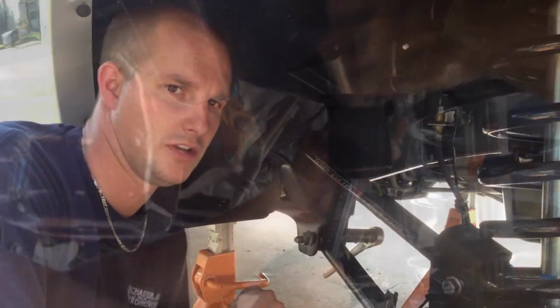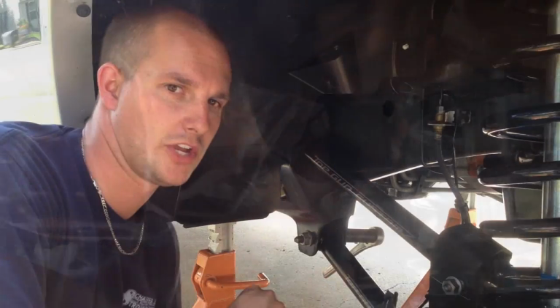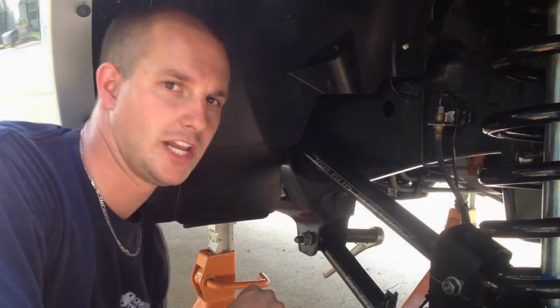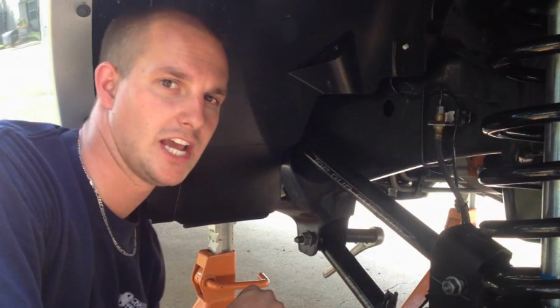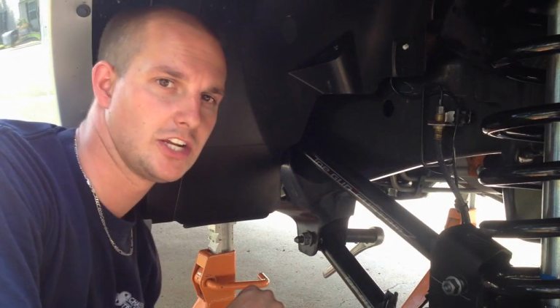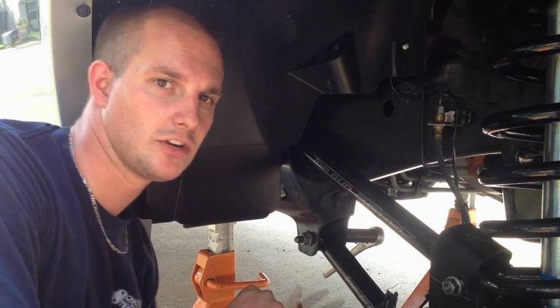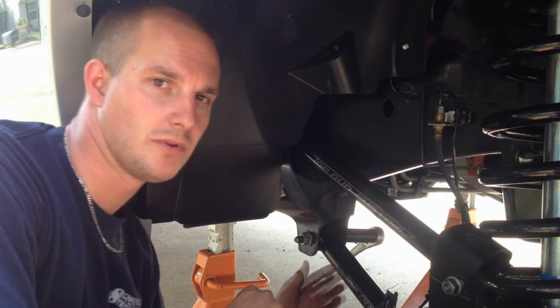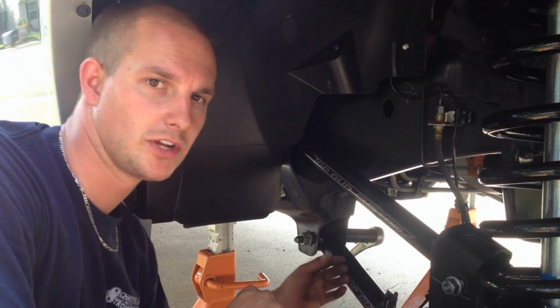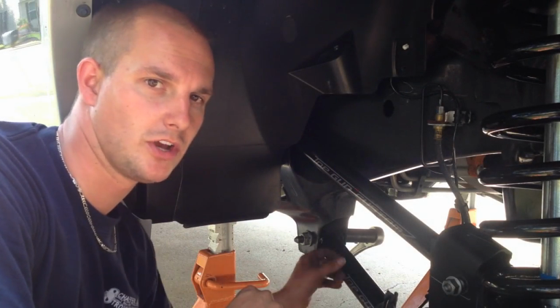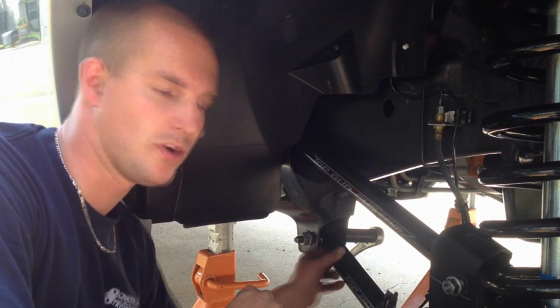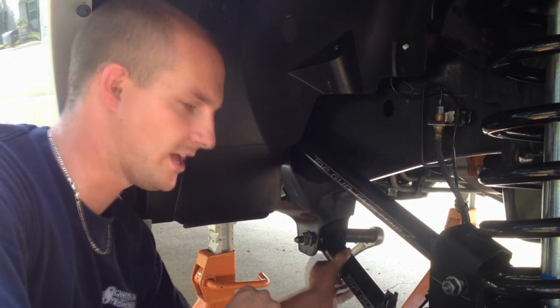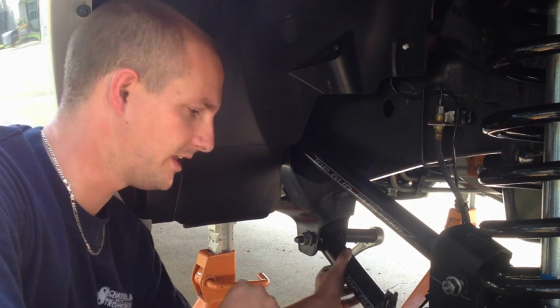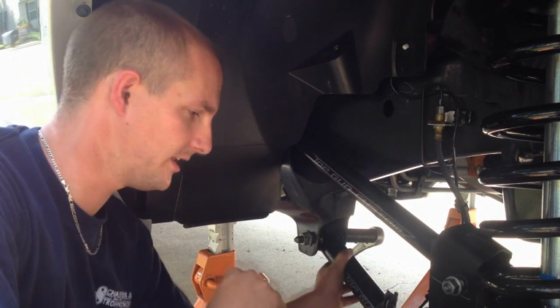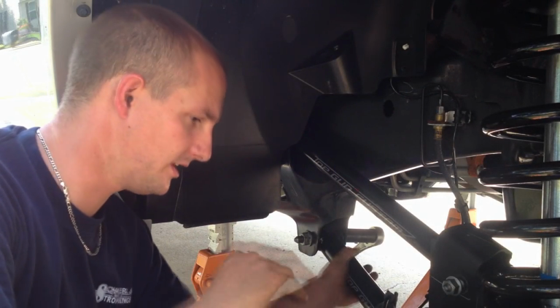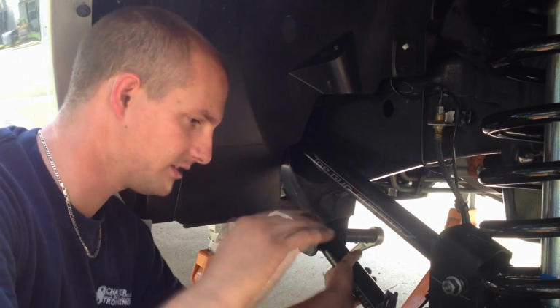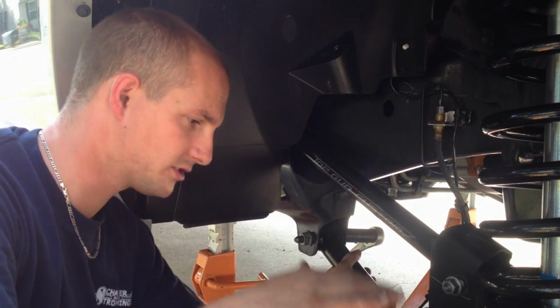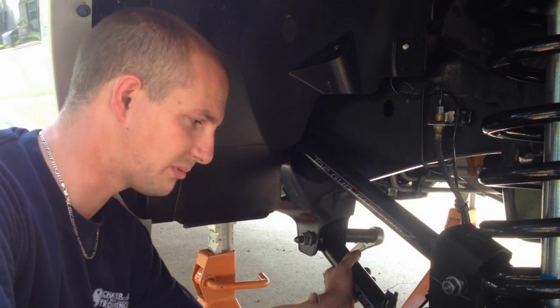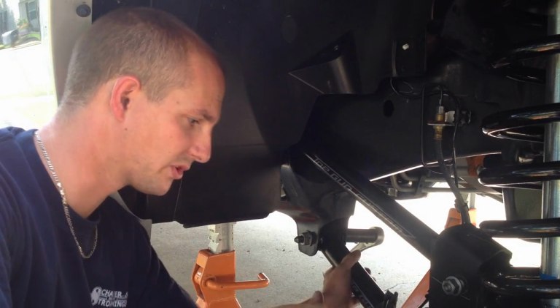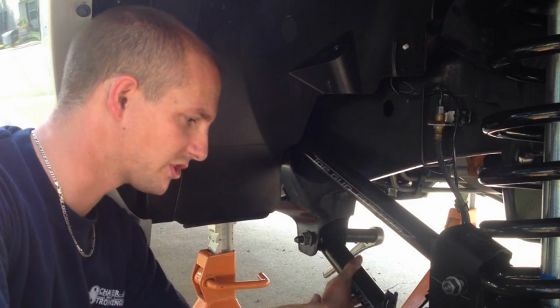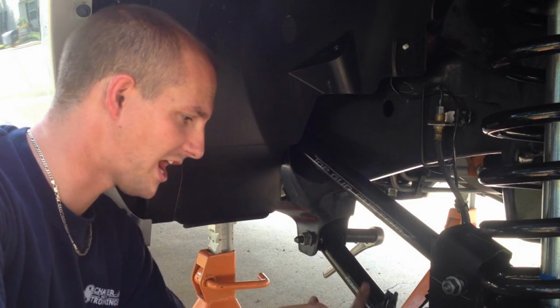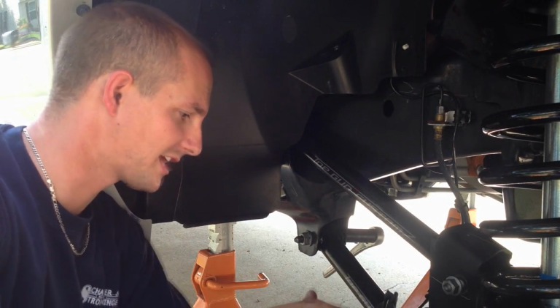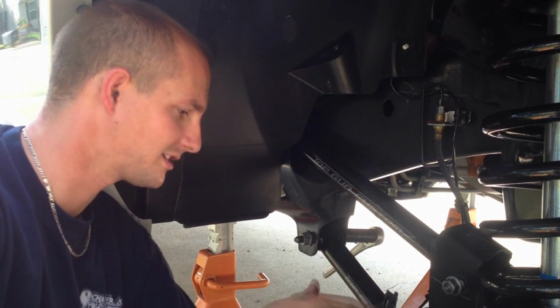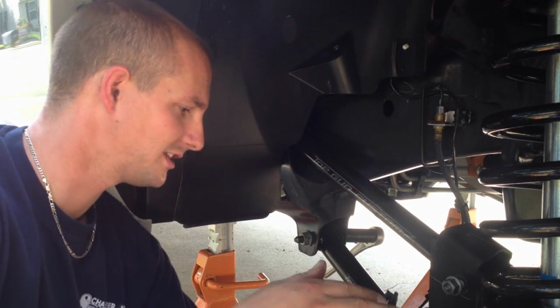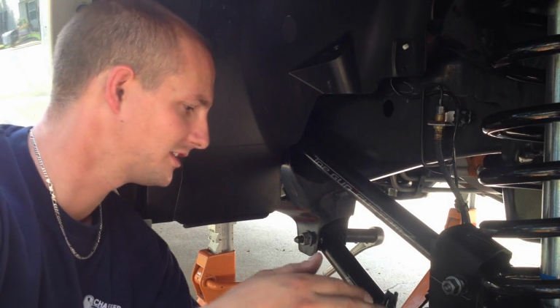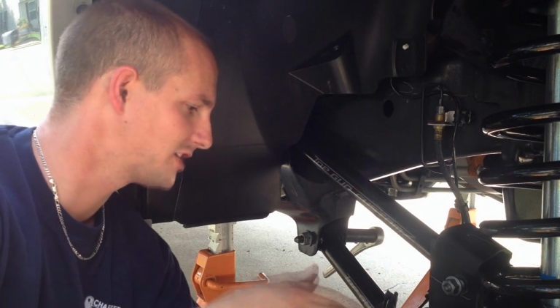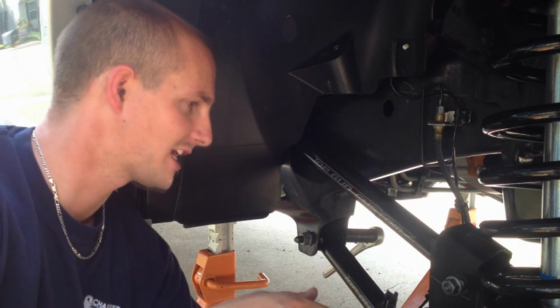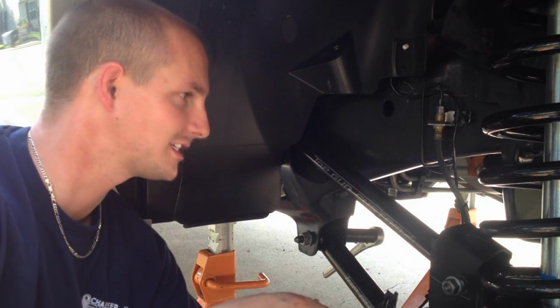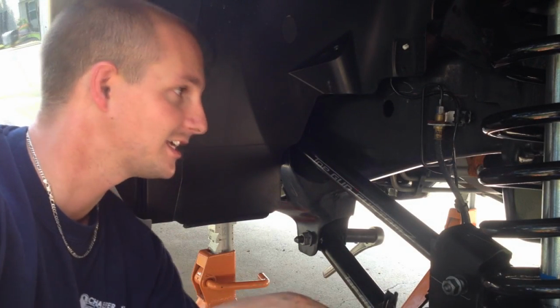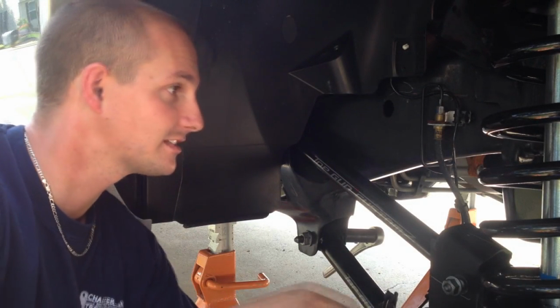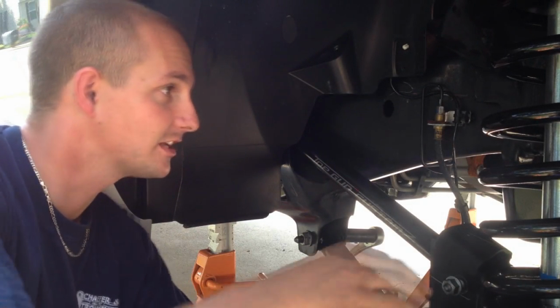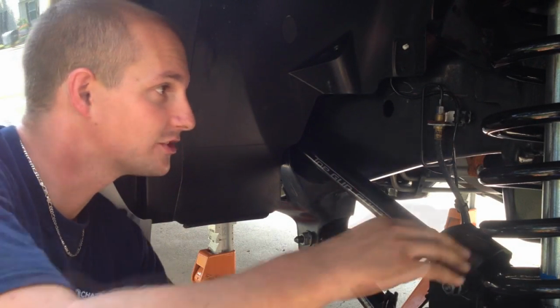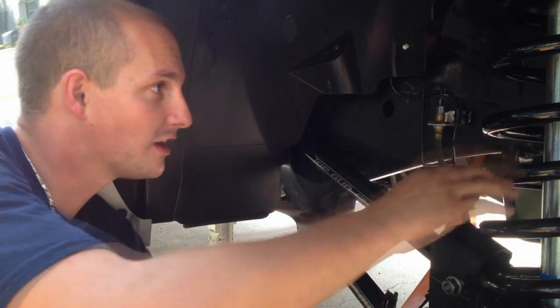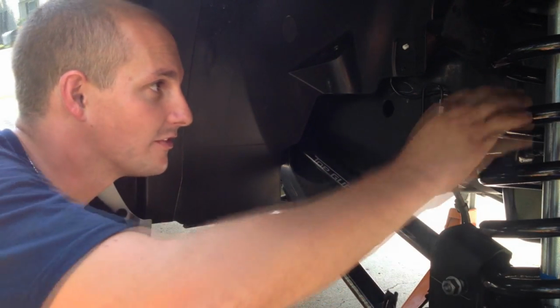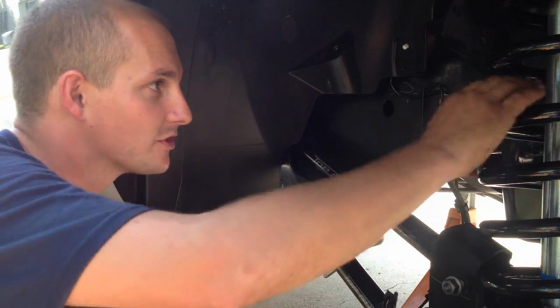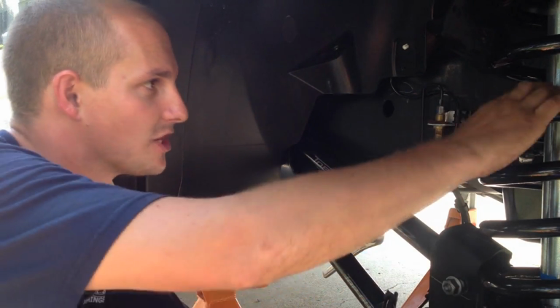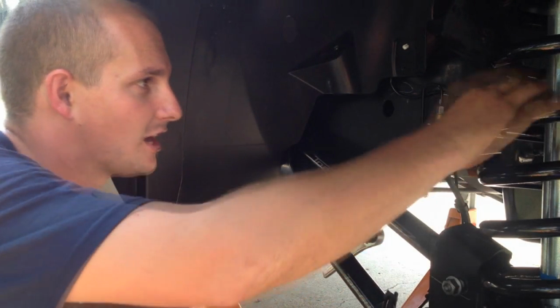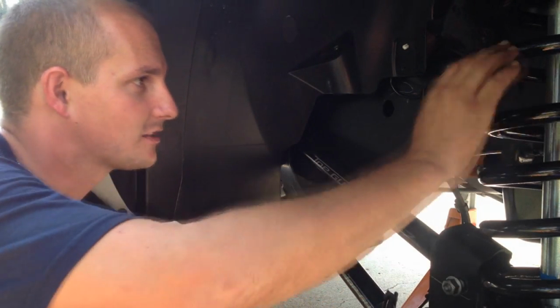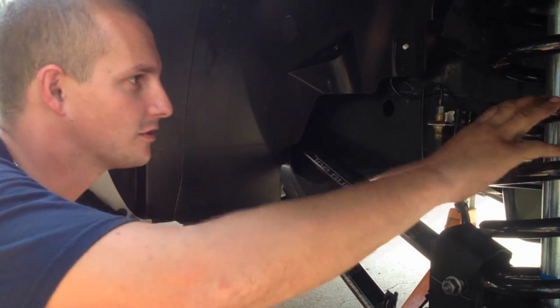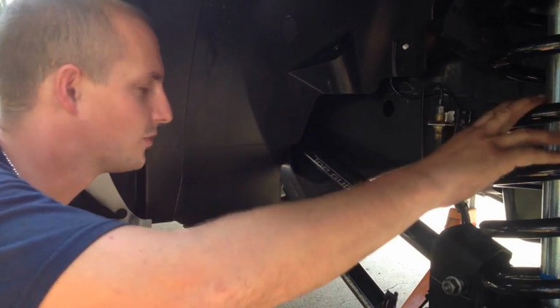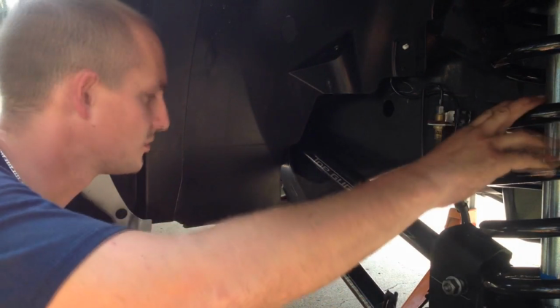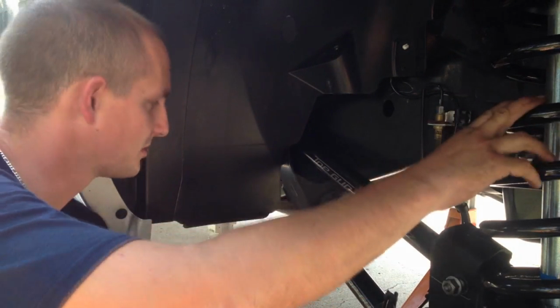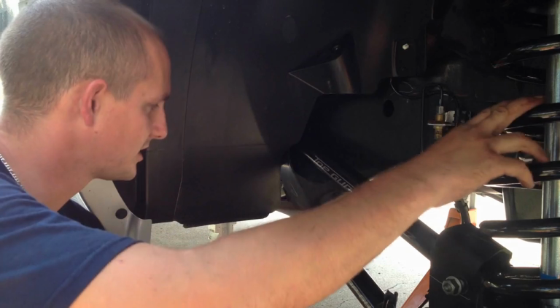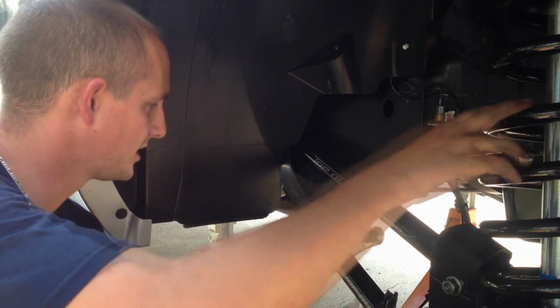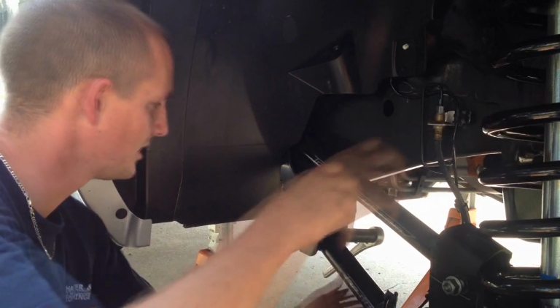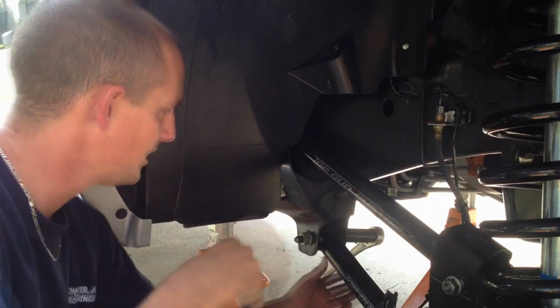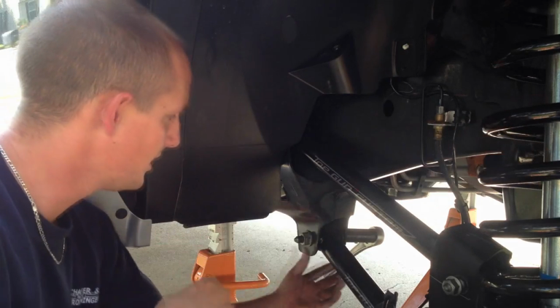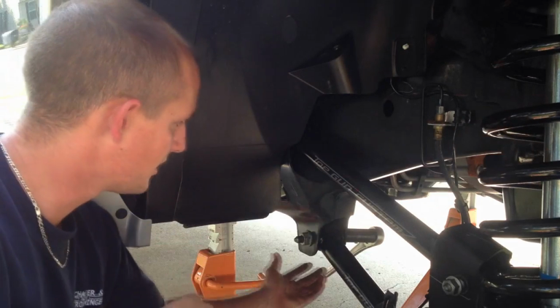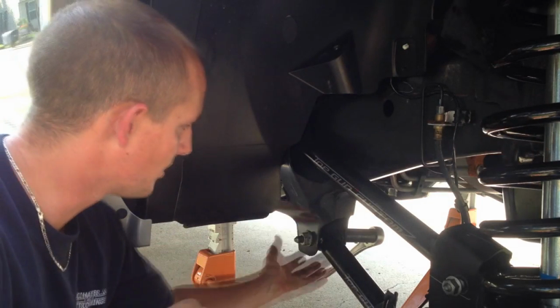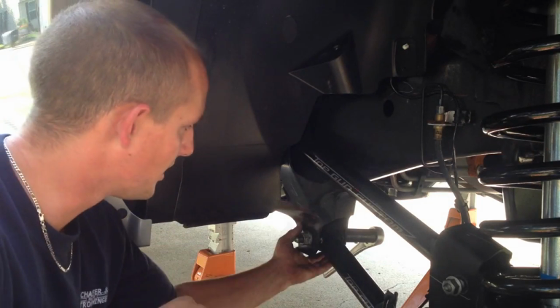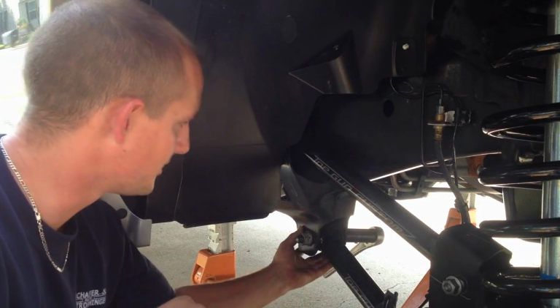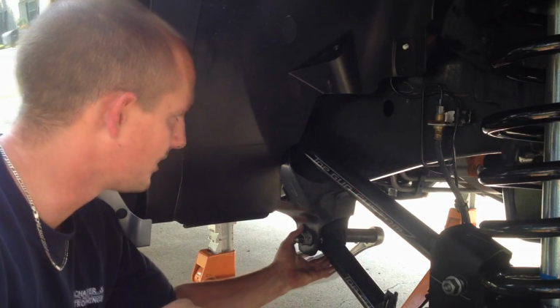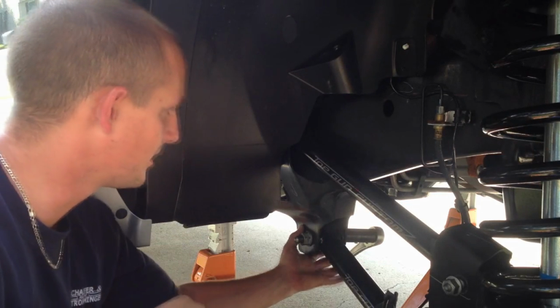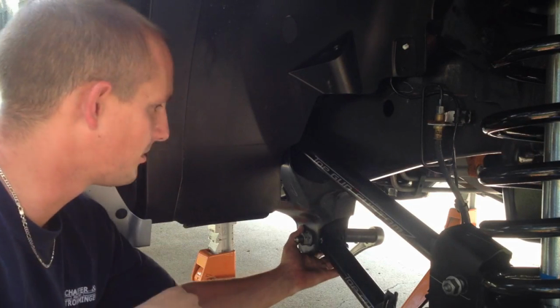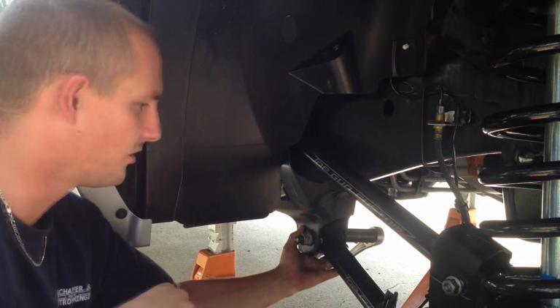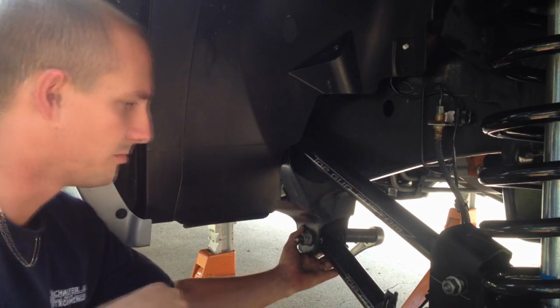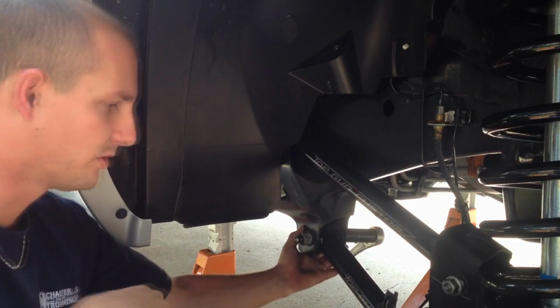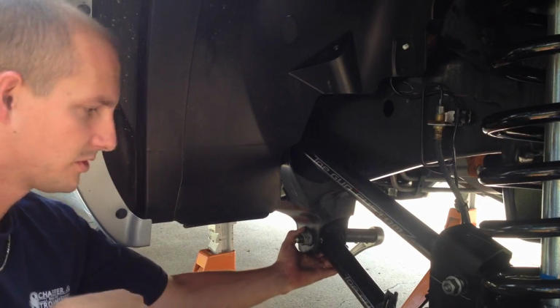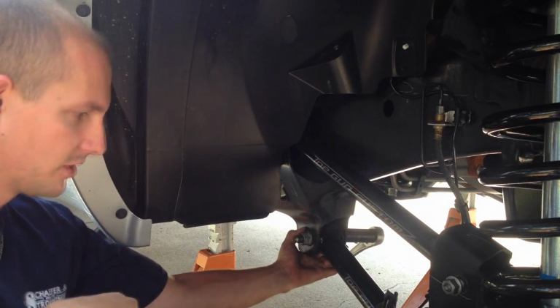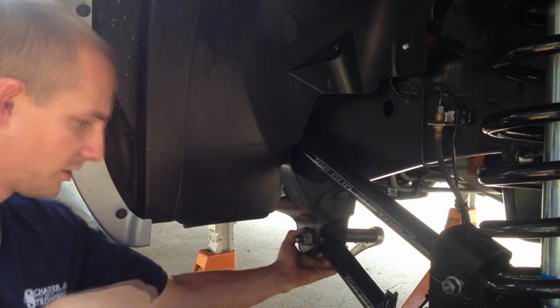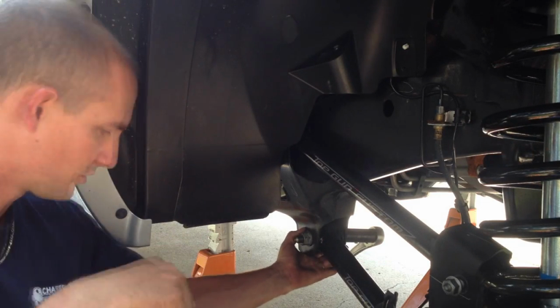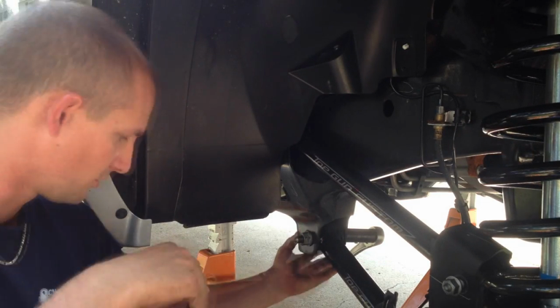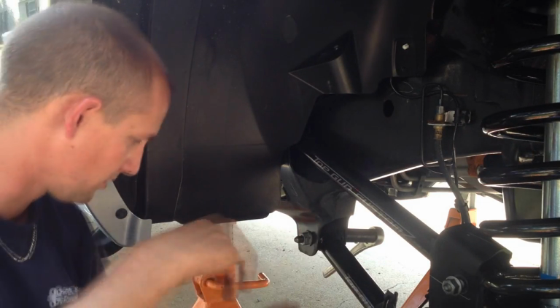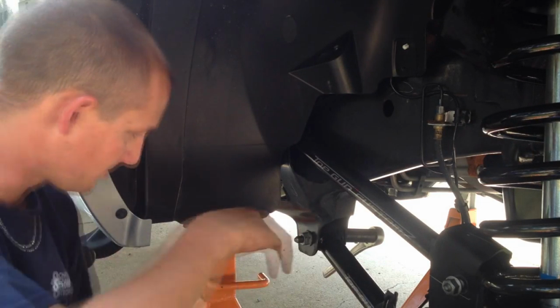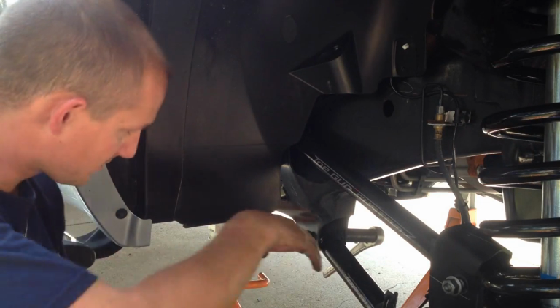Now you're going to want to go ahead and support your axle on the jack stands. Now that you have your shocks and your coil springs in, go ahead and tighten up all the bolts on your control arms.